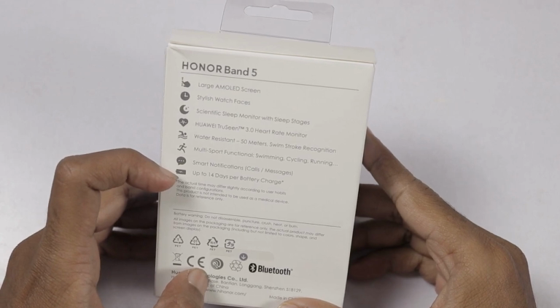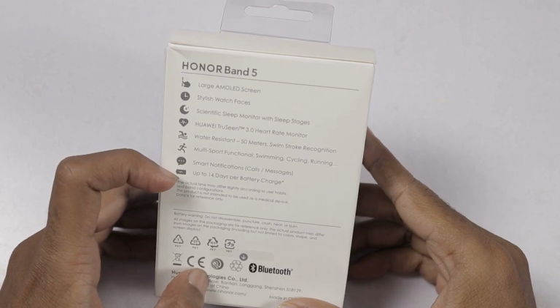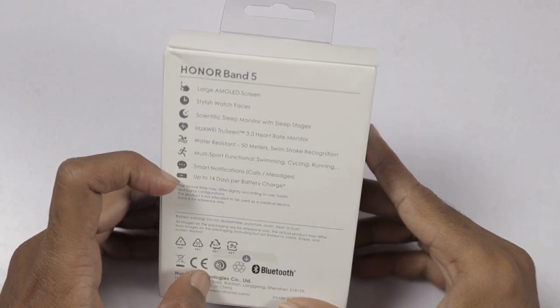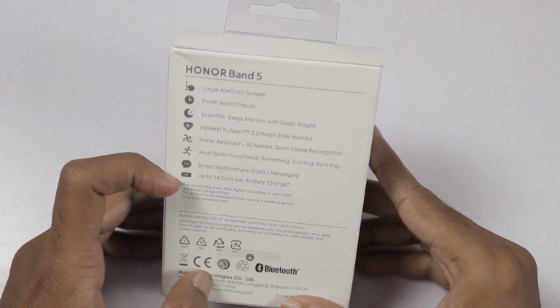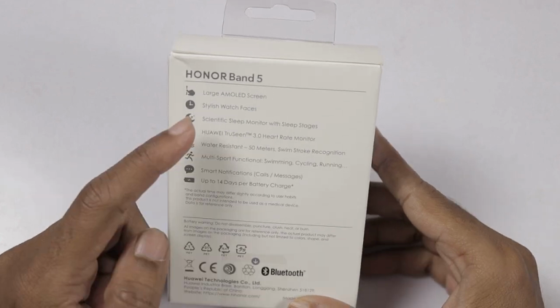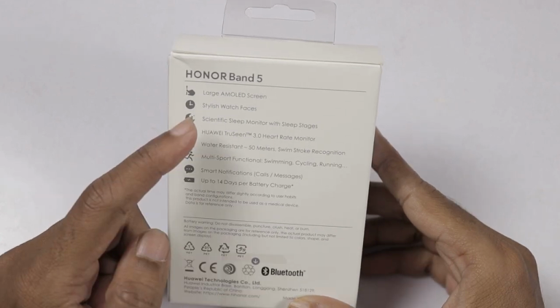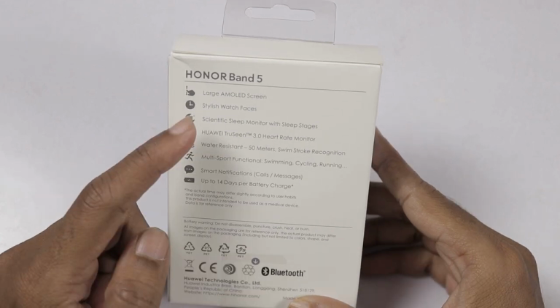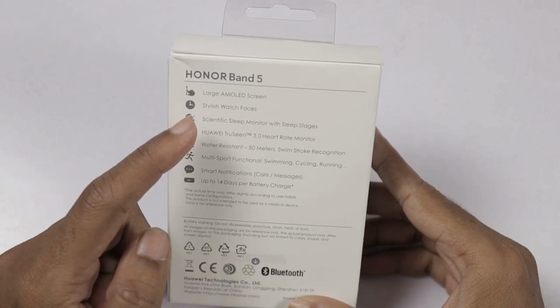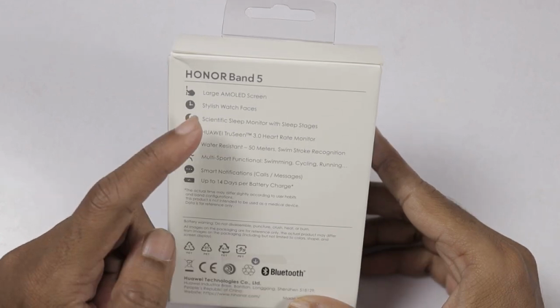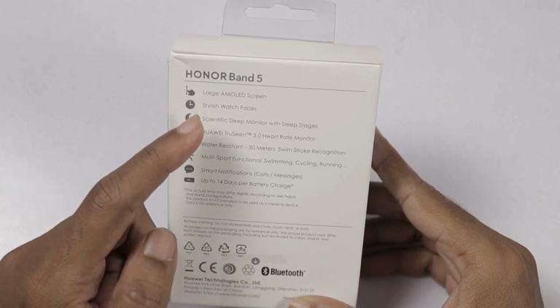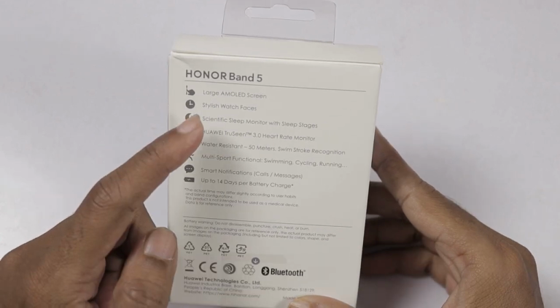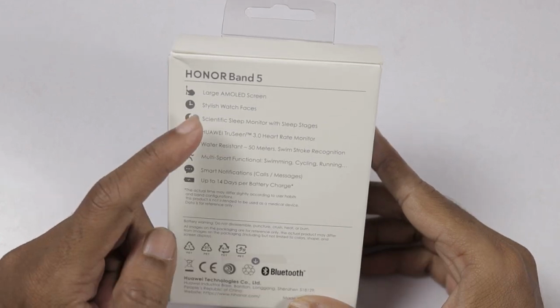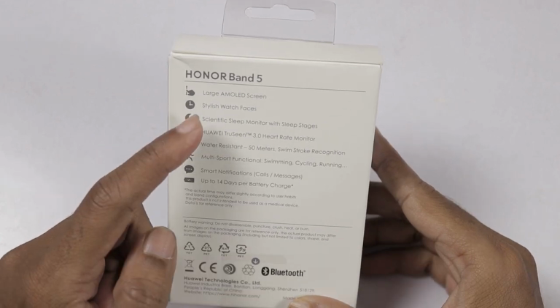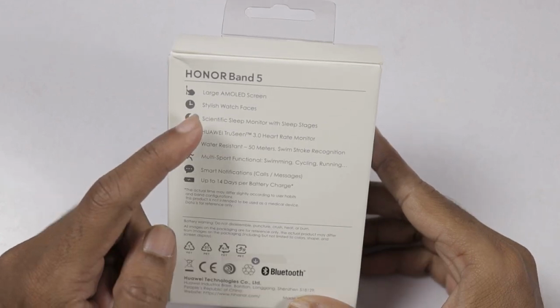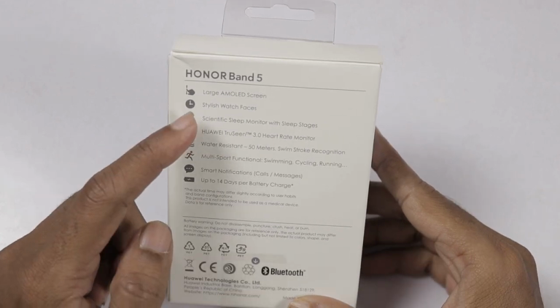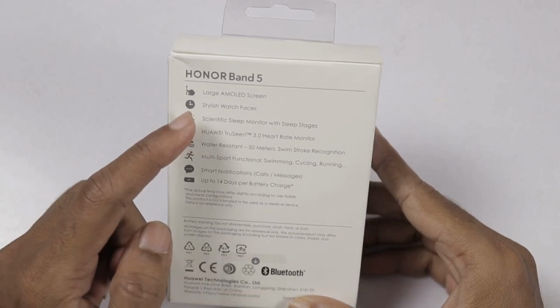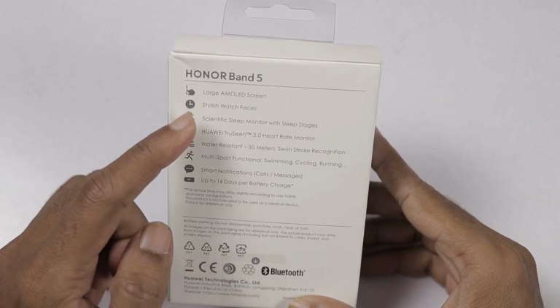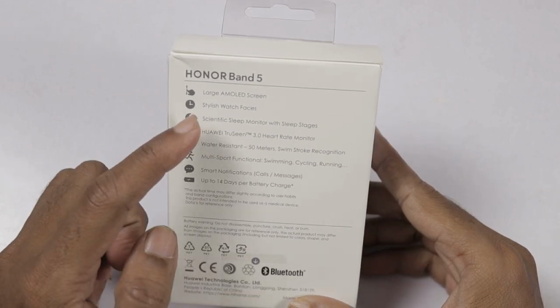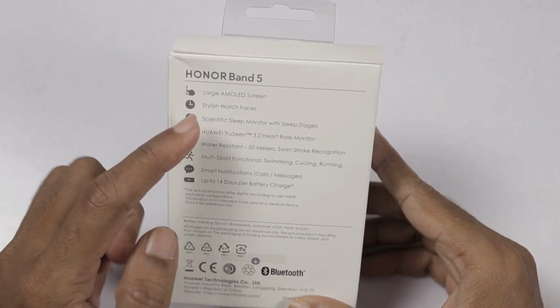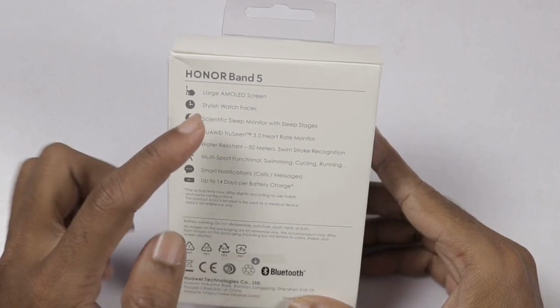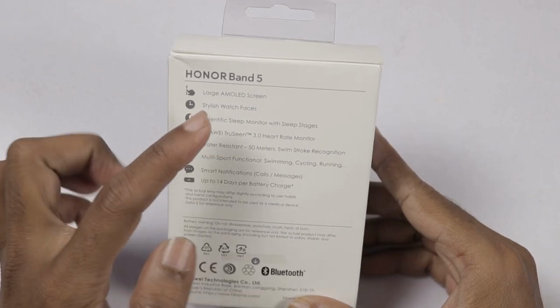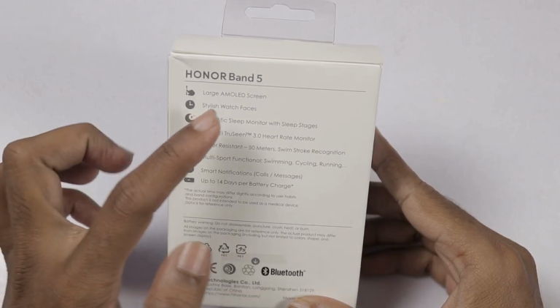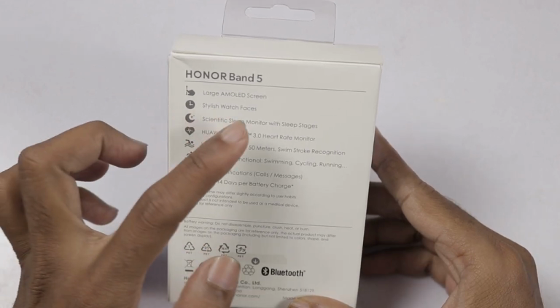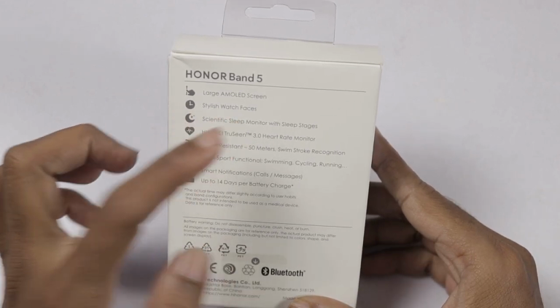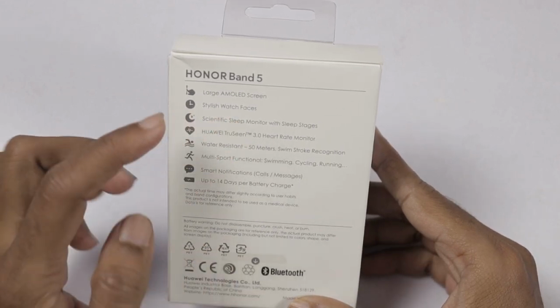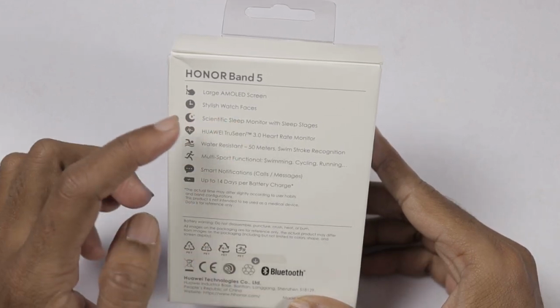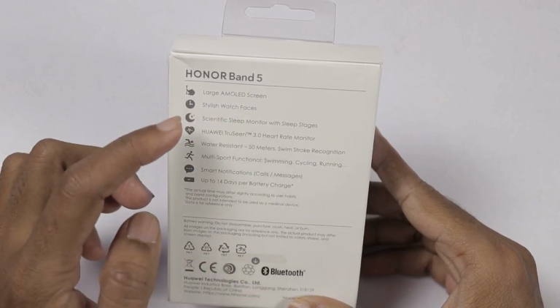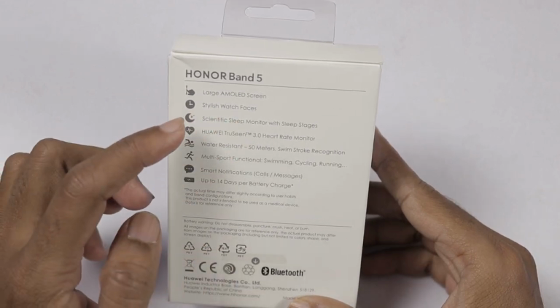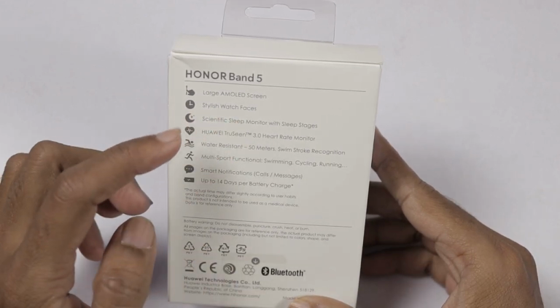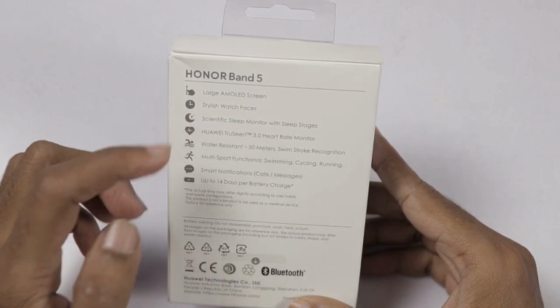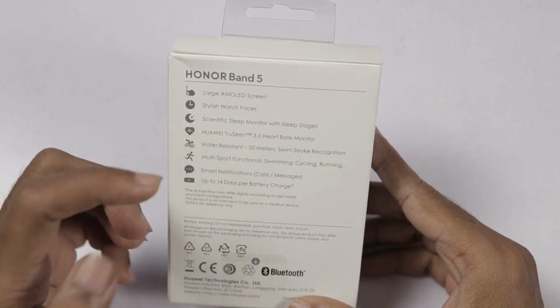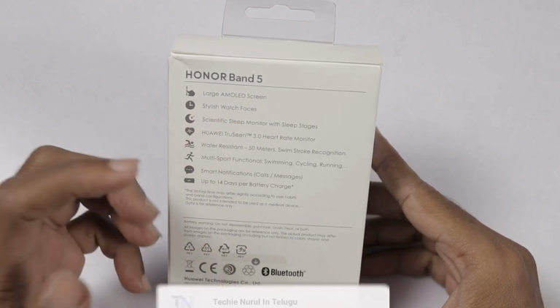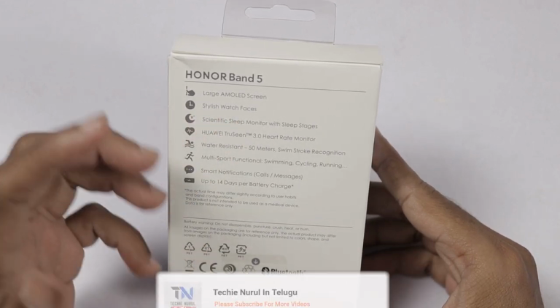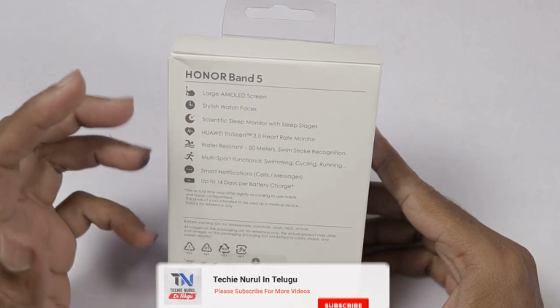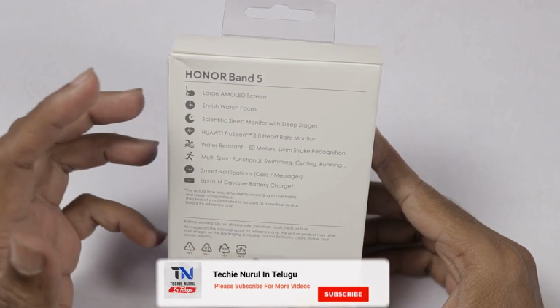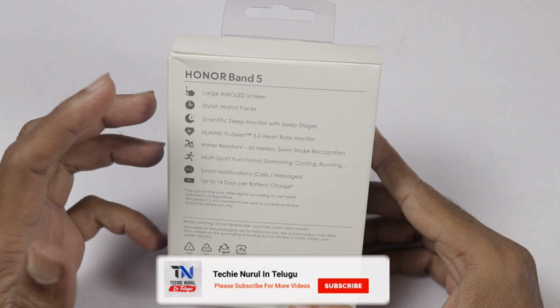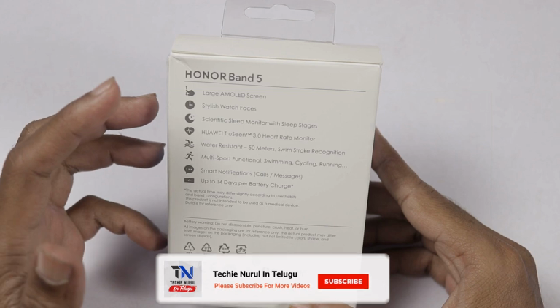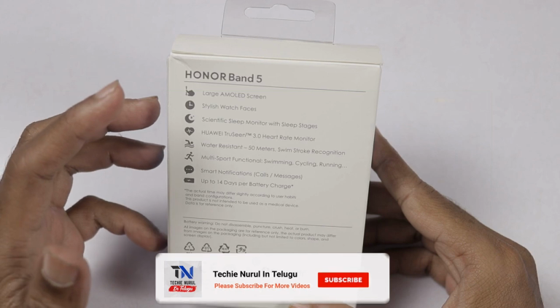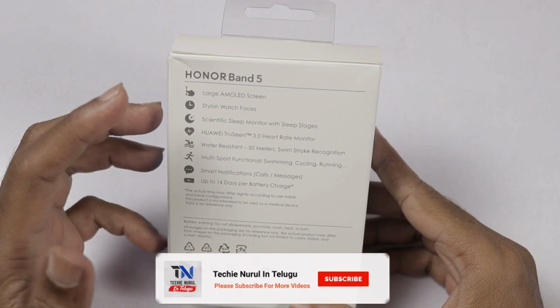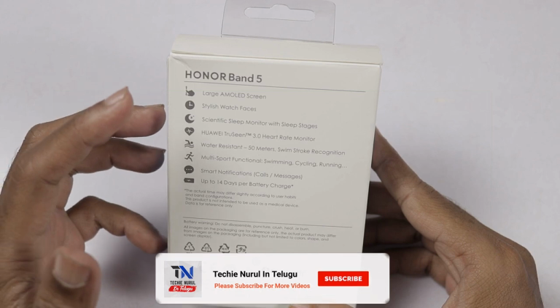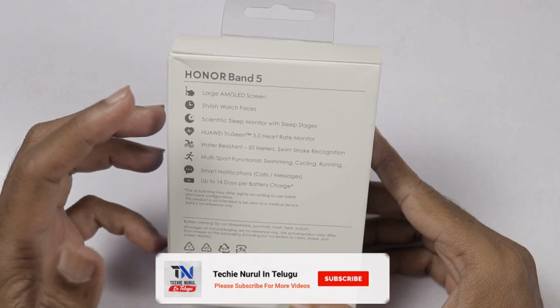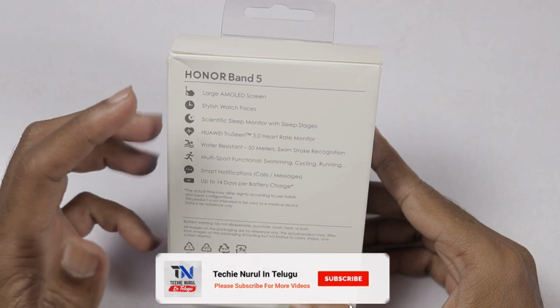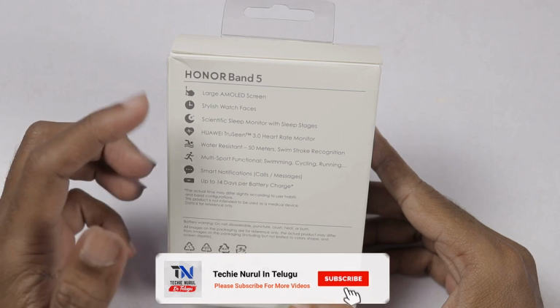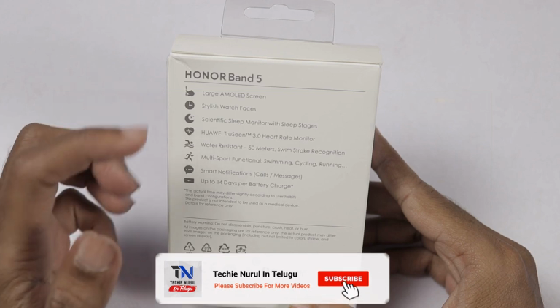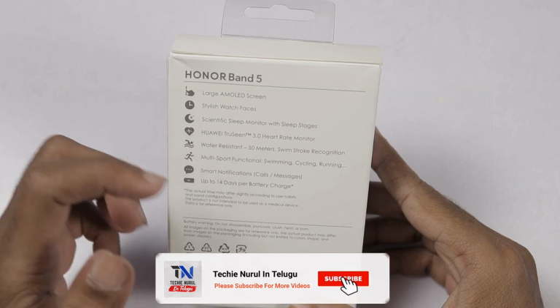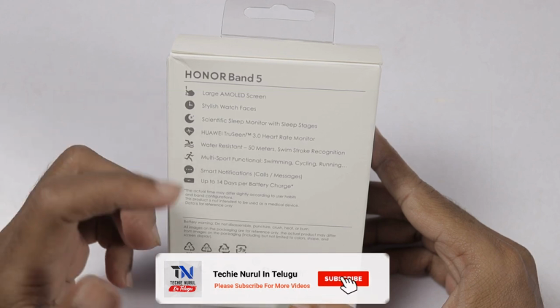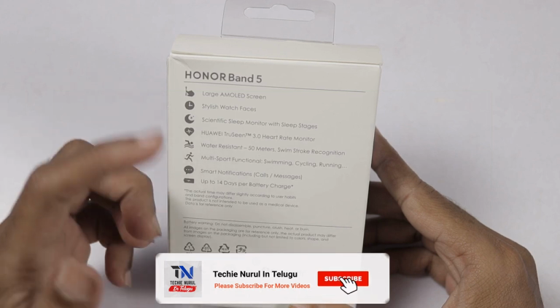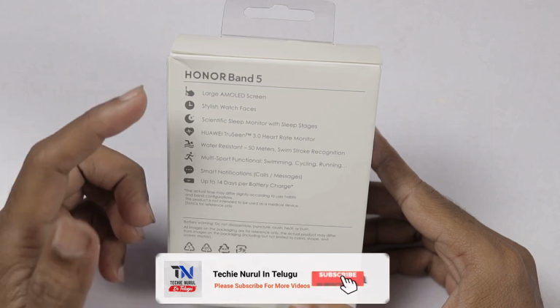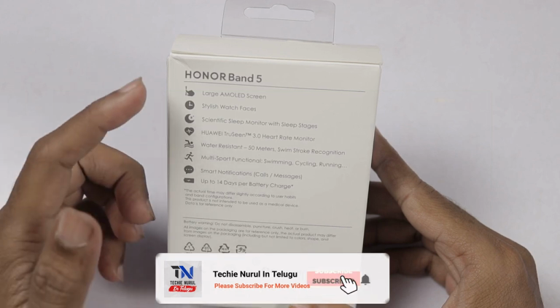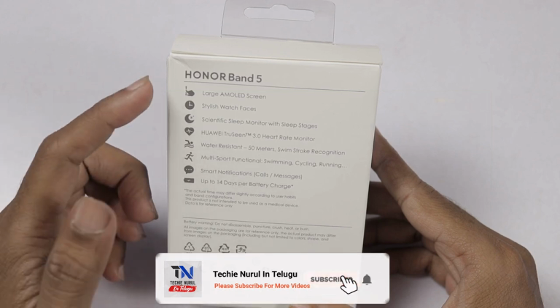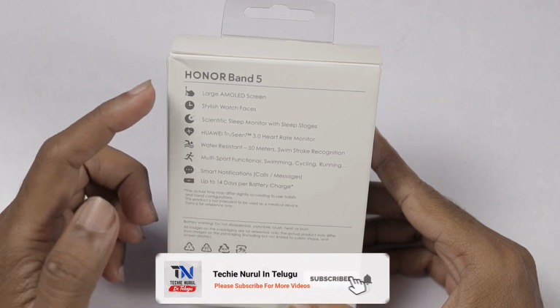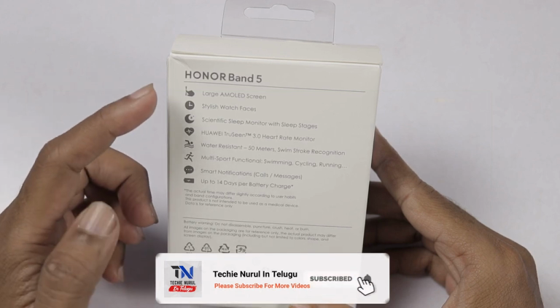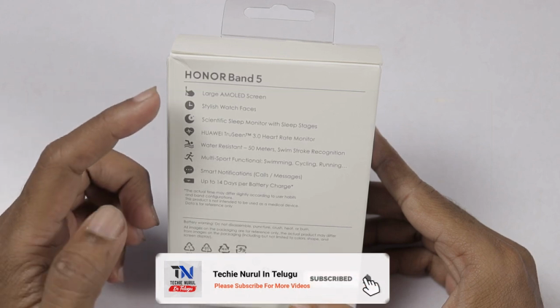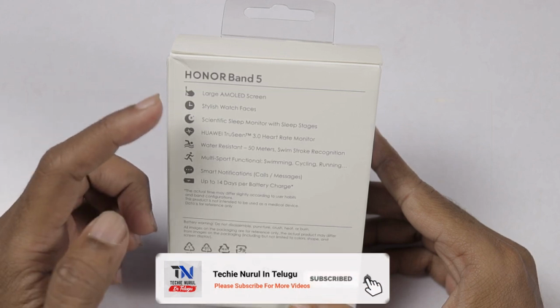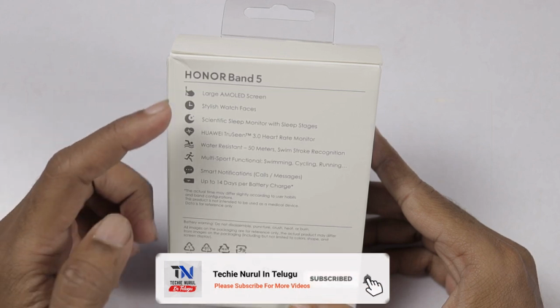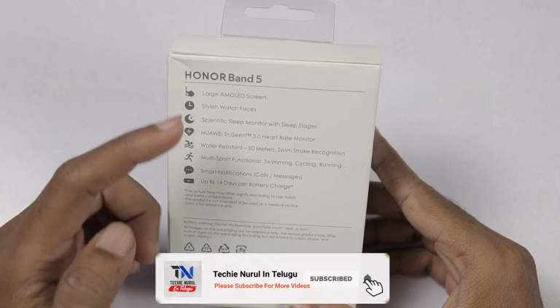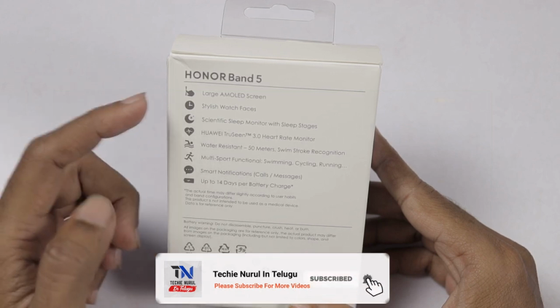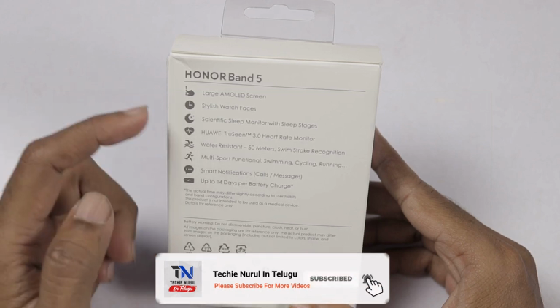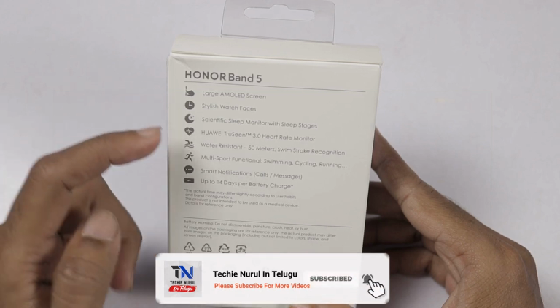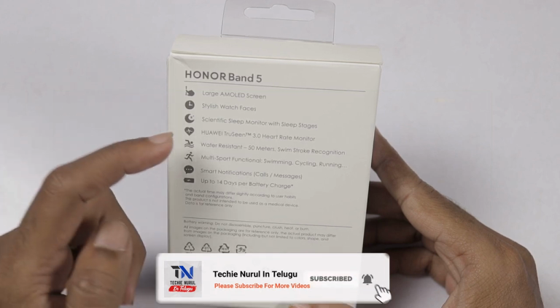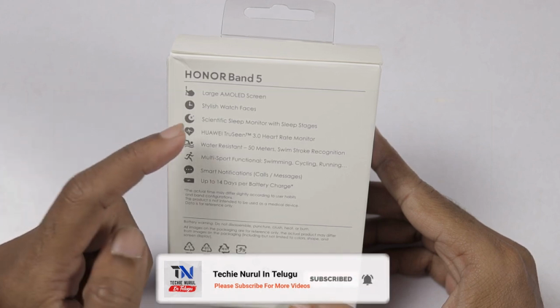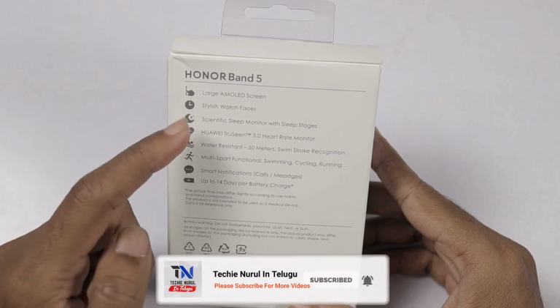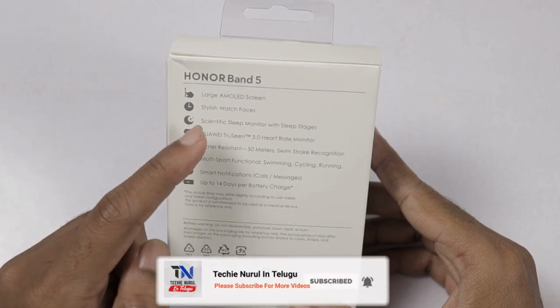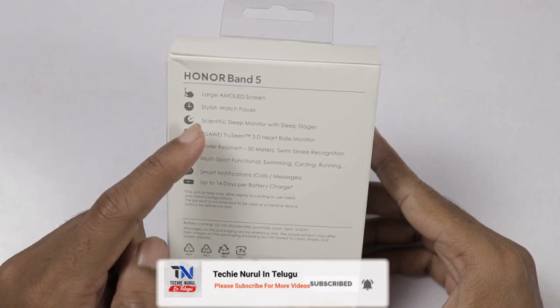I am looking at the specifications for the first time. I am looking at the large AMOLED screen. I am looking at the band and the AMOLED screen.